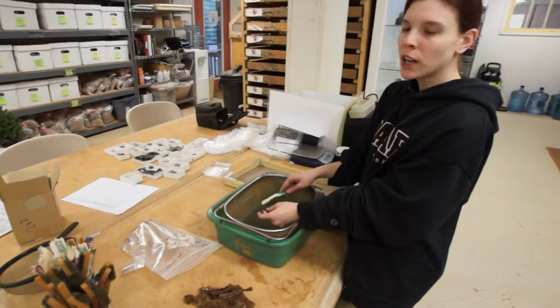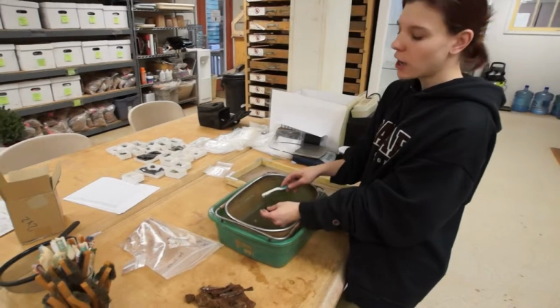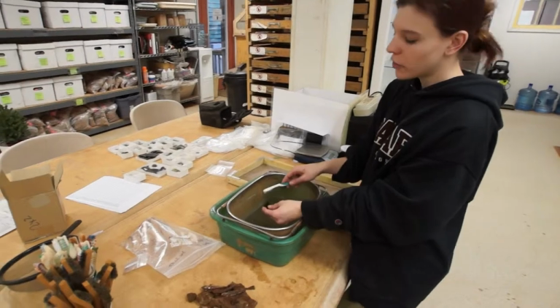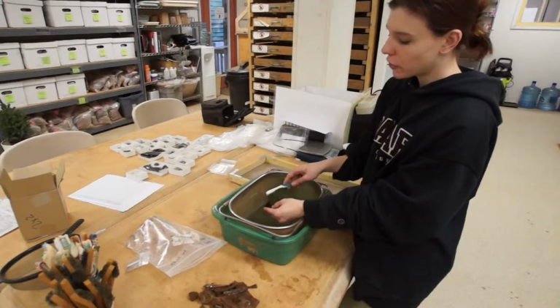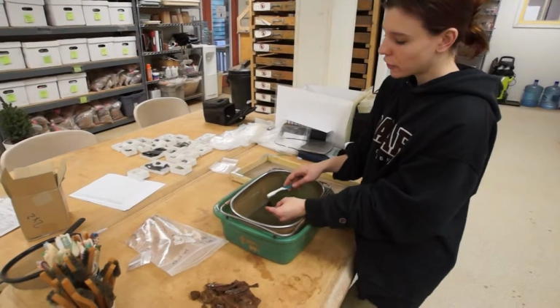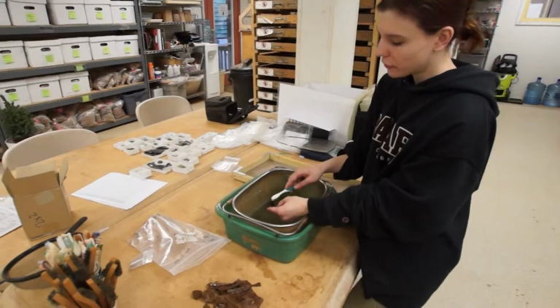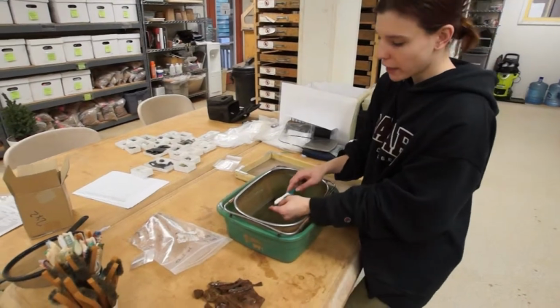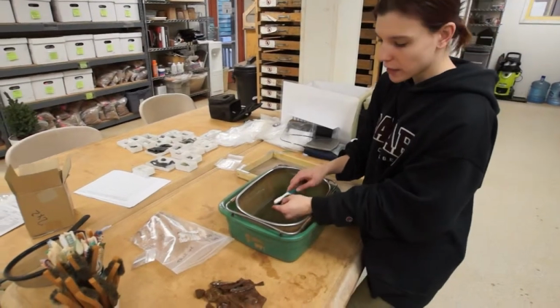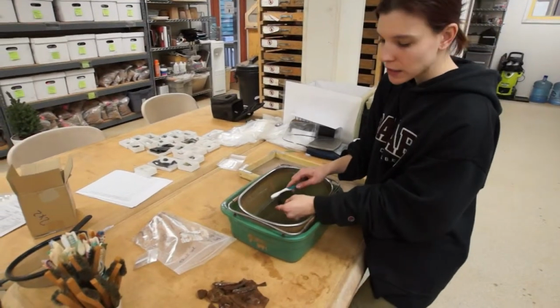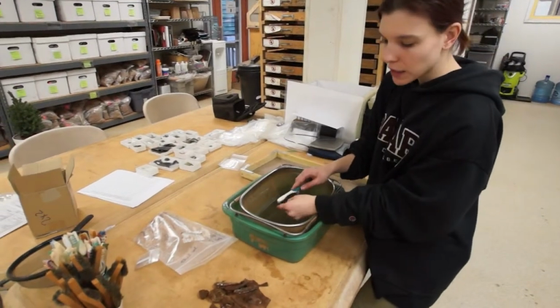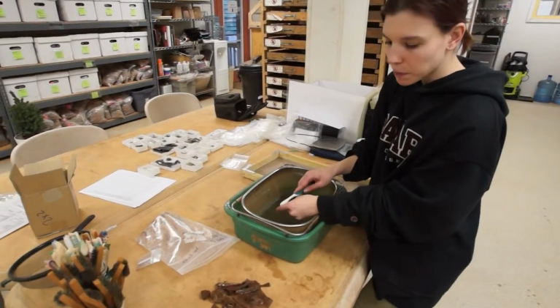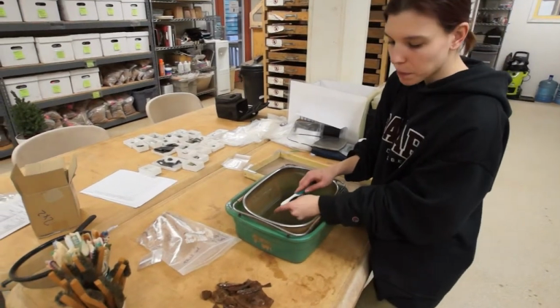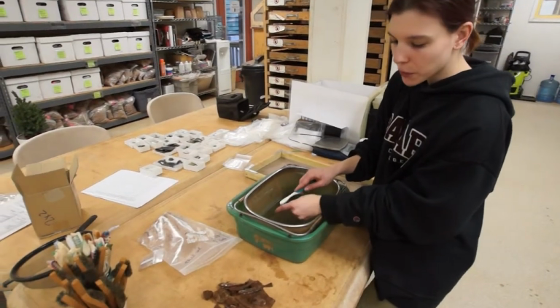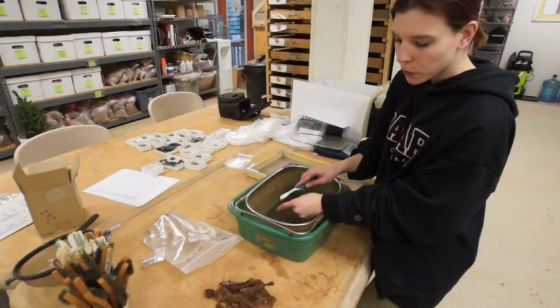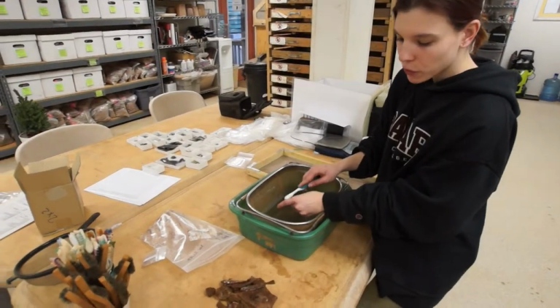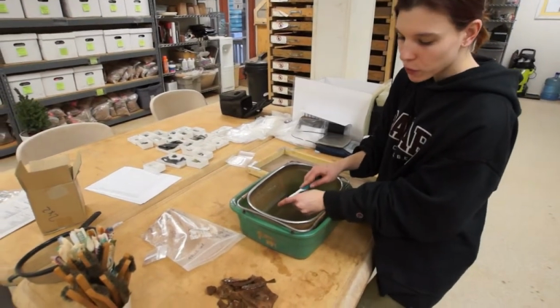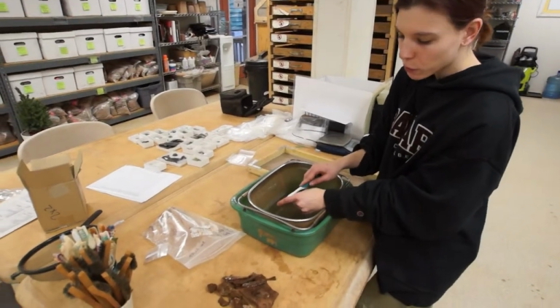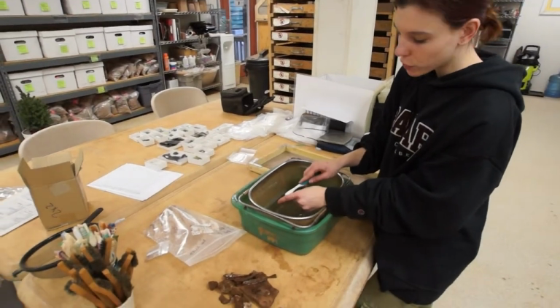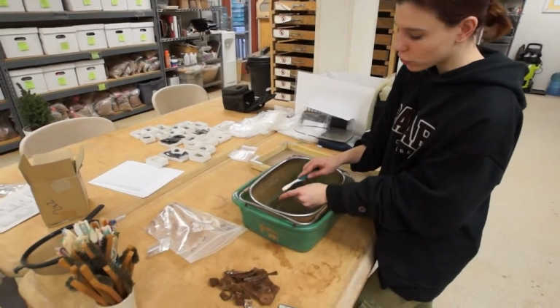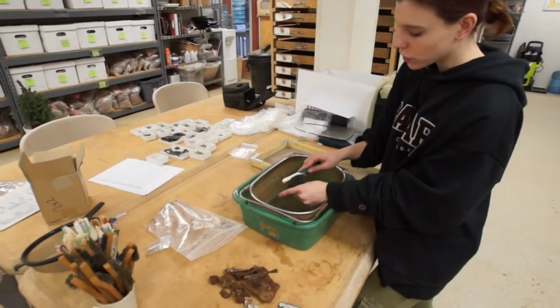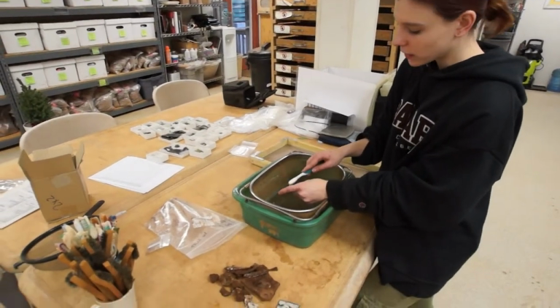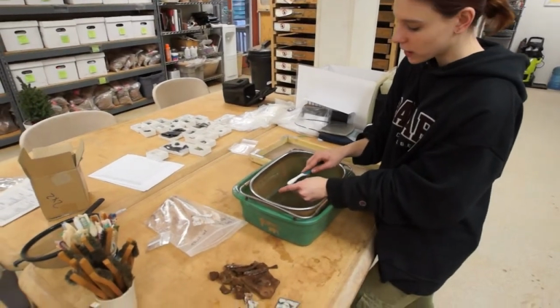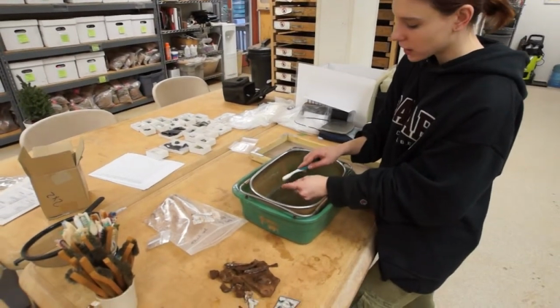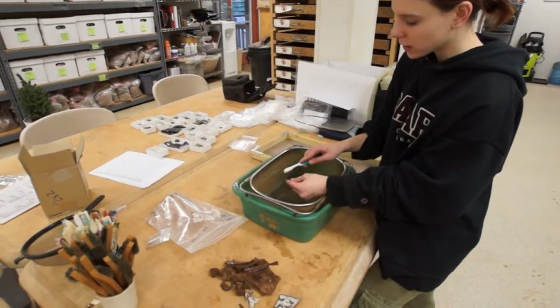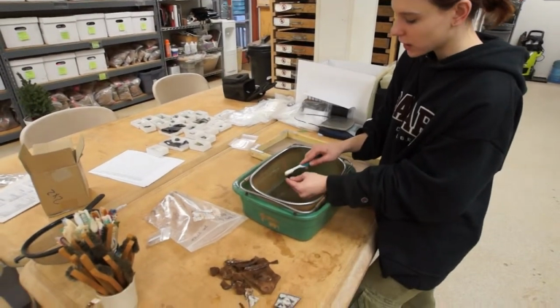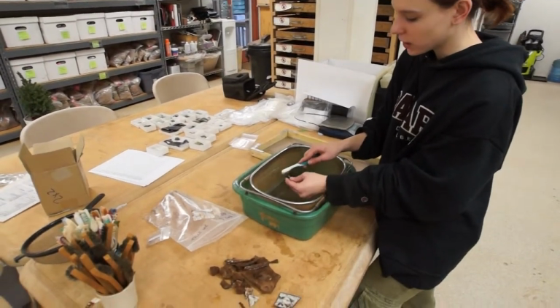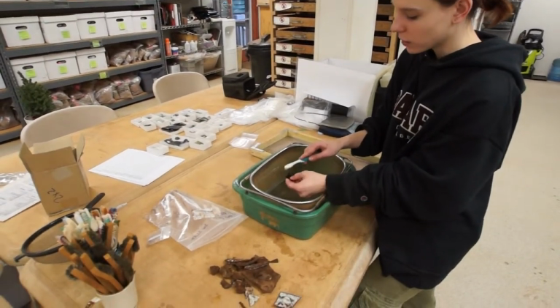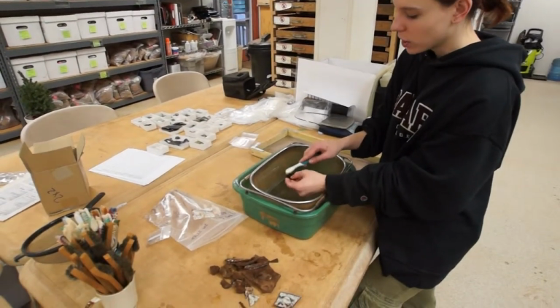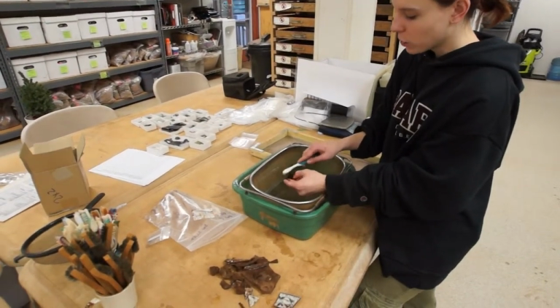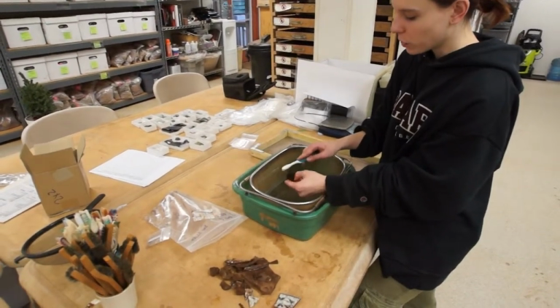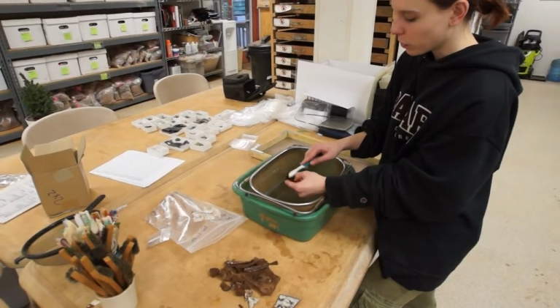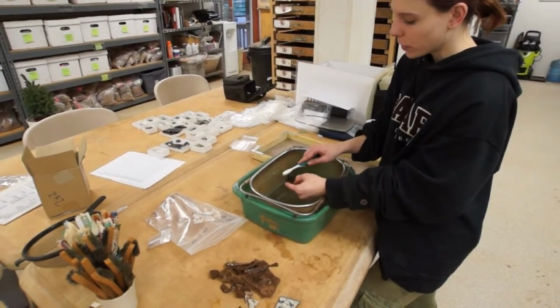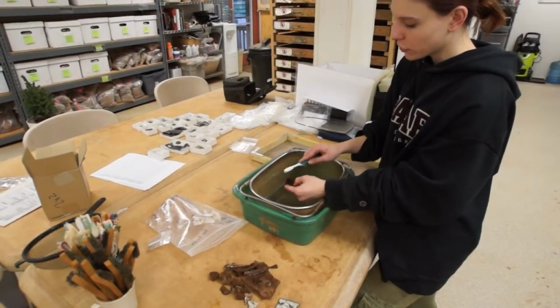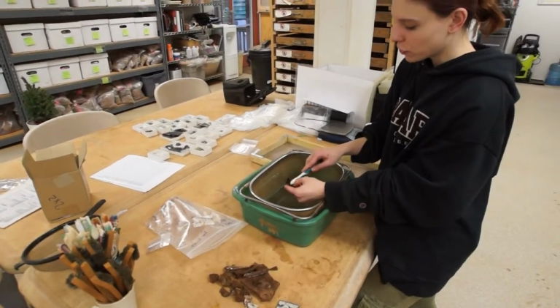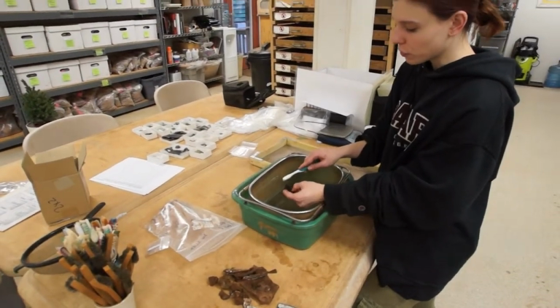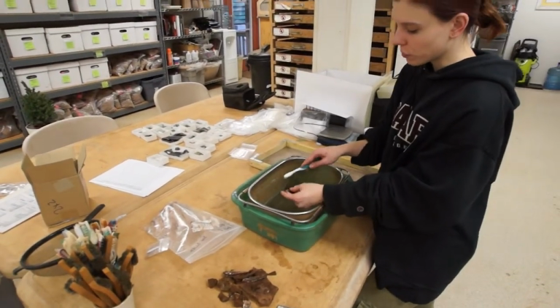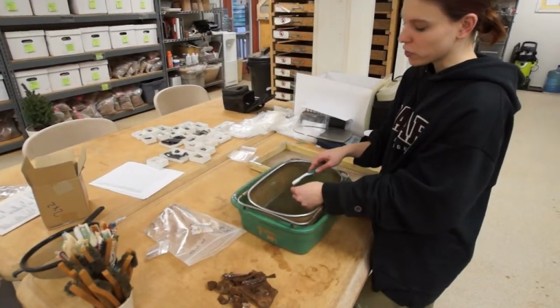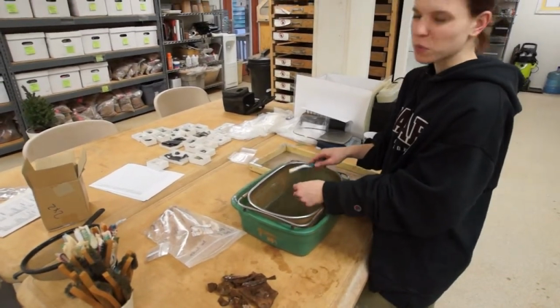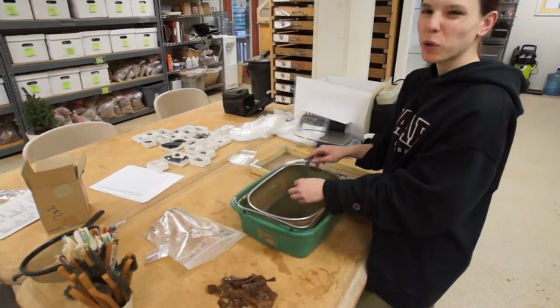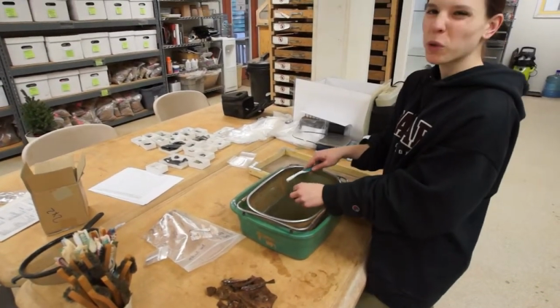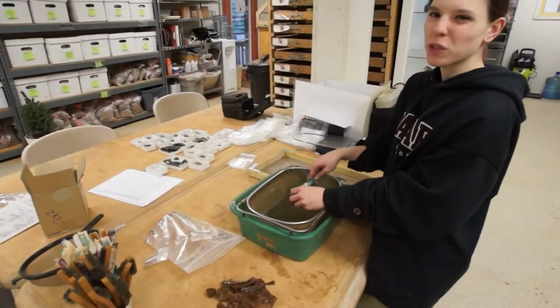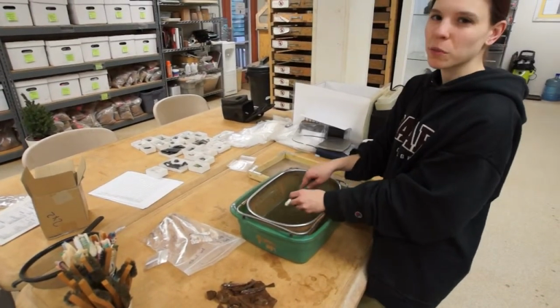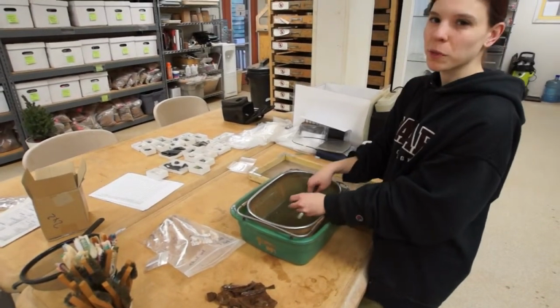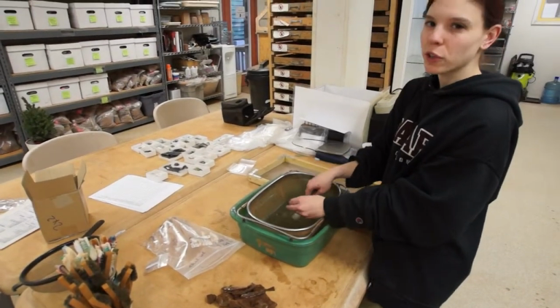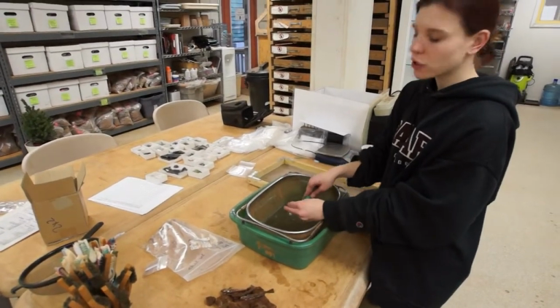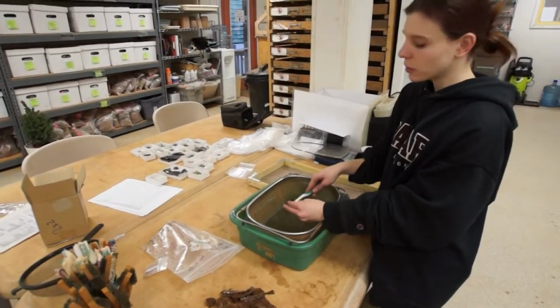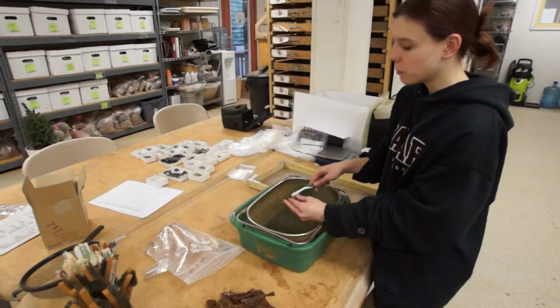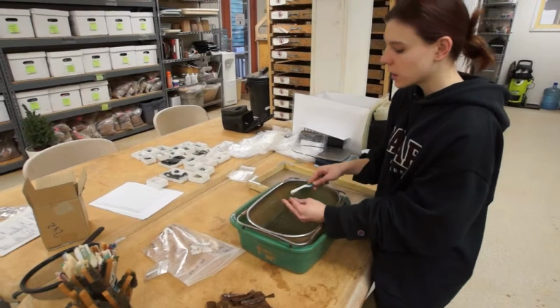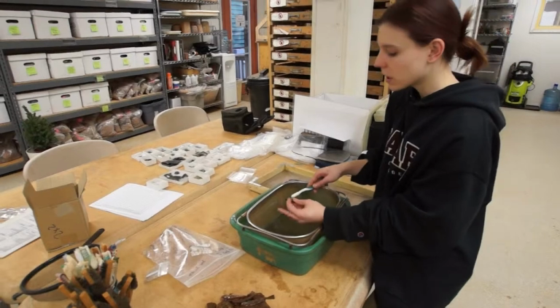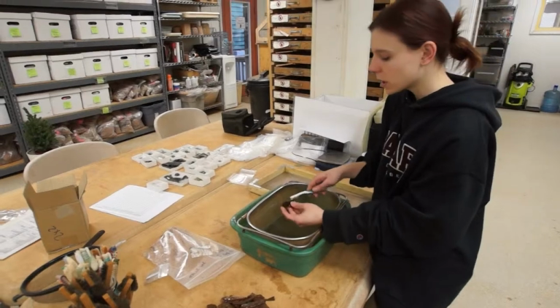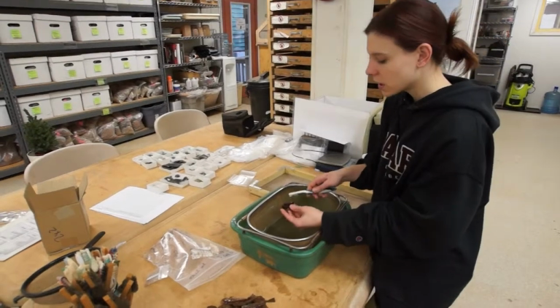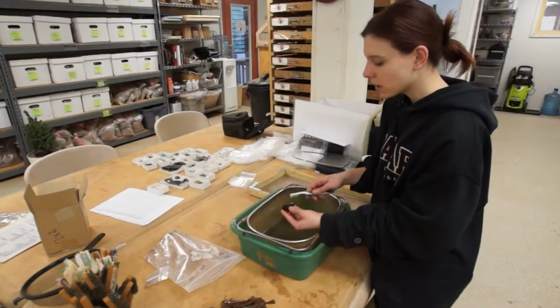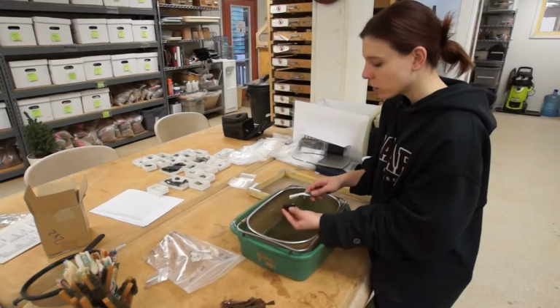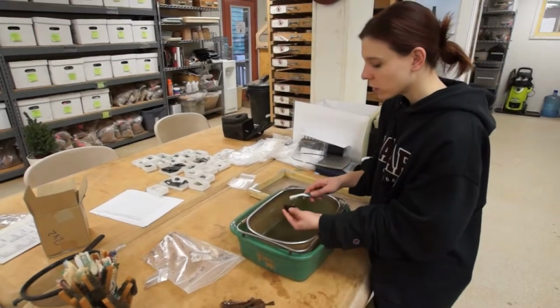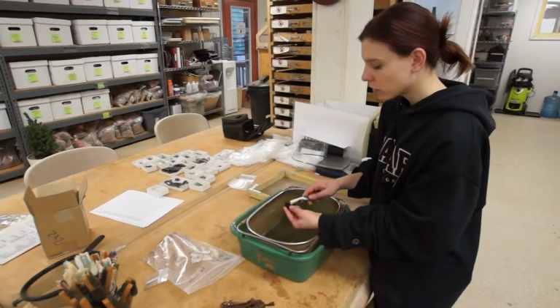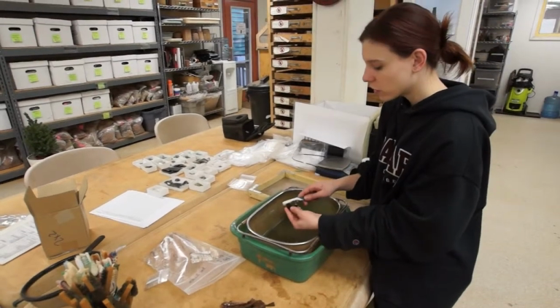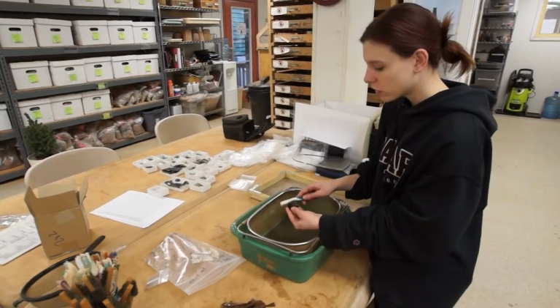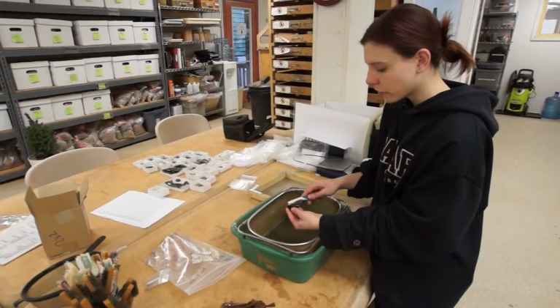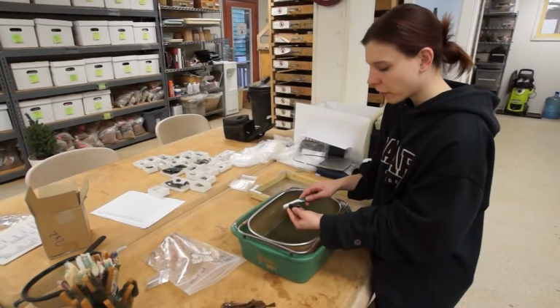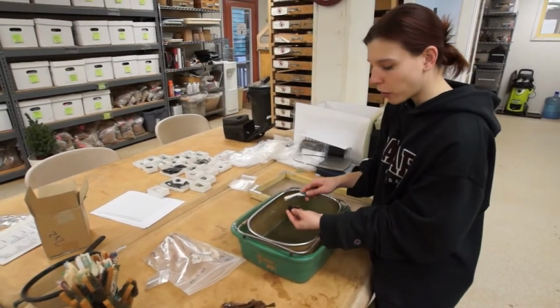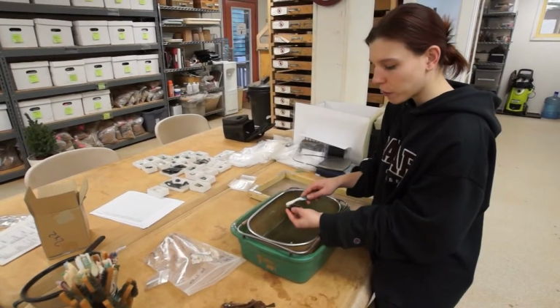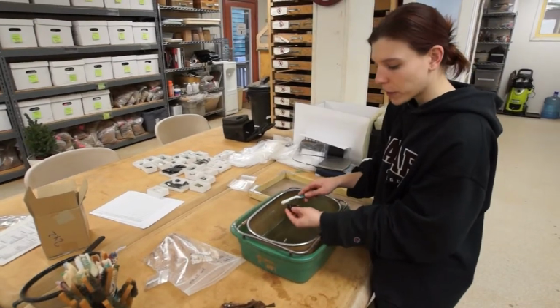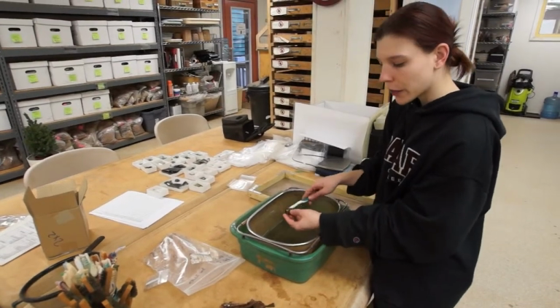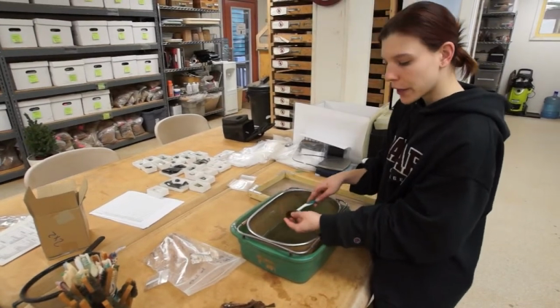Other artifacts like bone, we'll gently clean with a wet toothbrush but won't submerge them because they will start to fall apart.